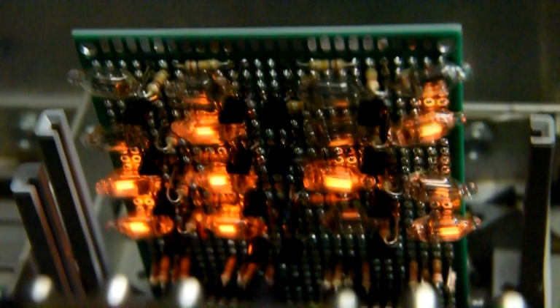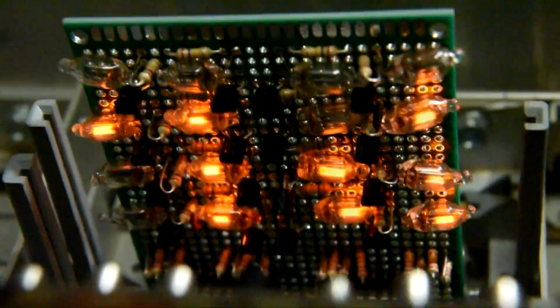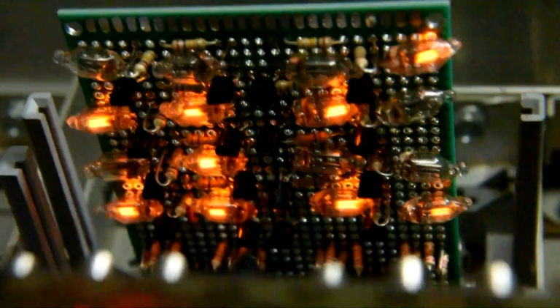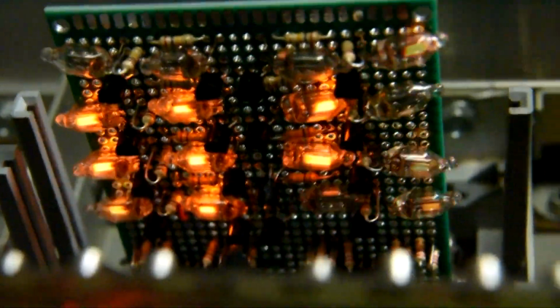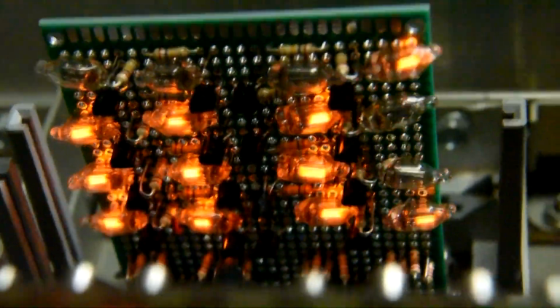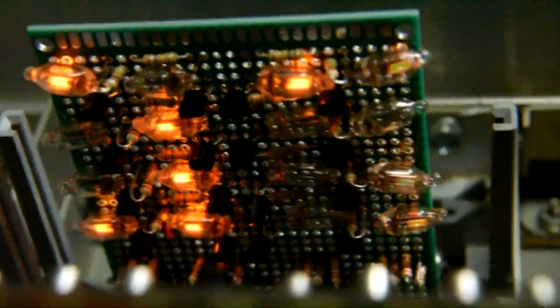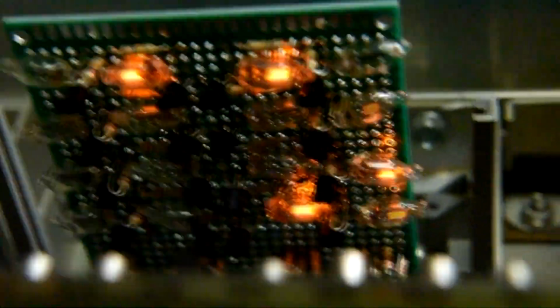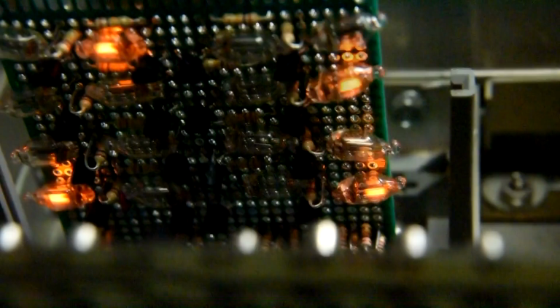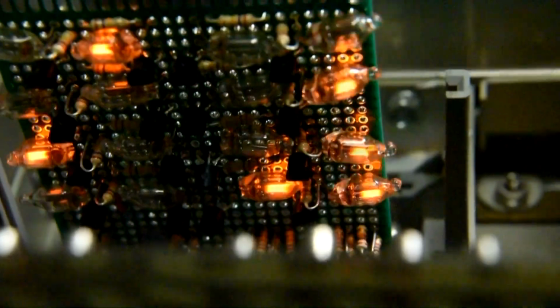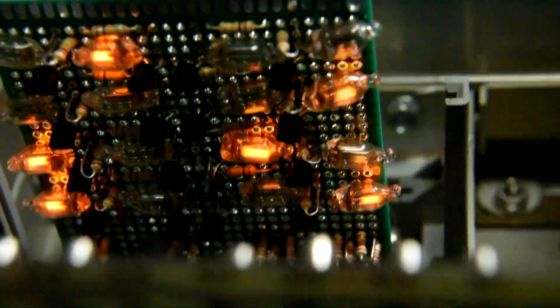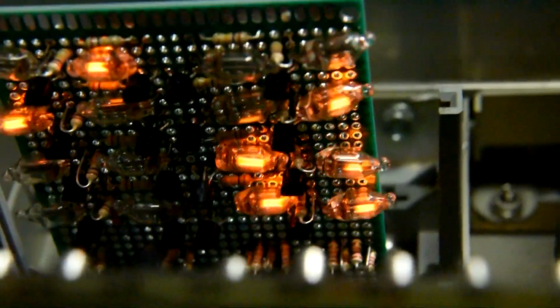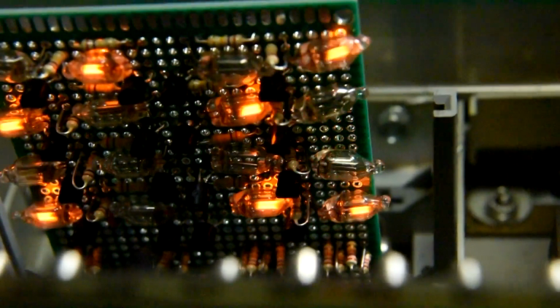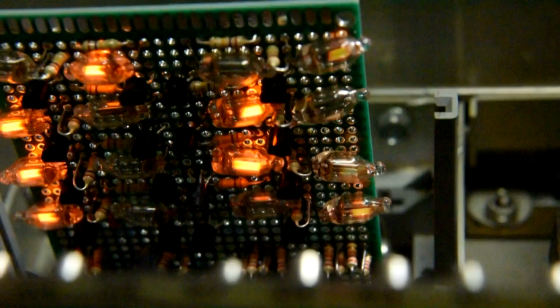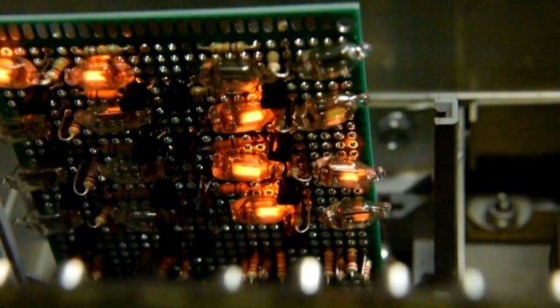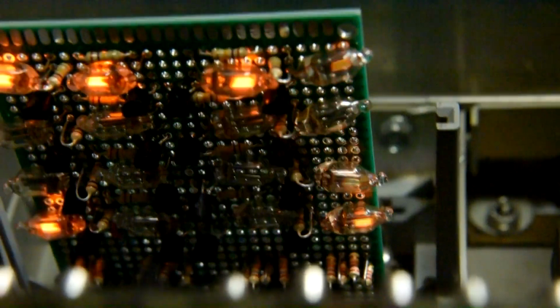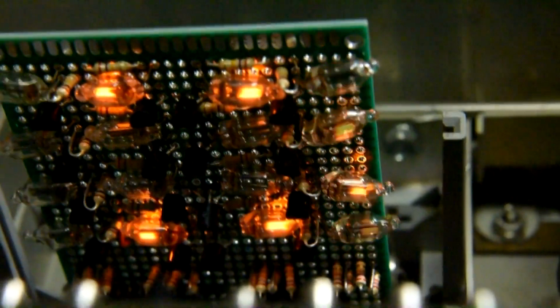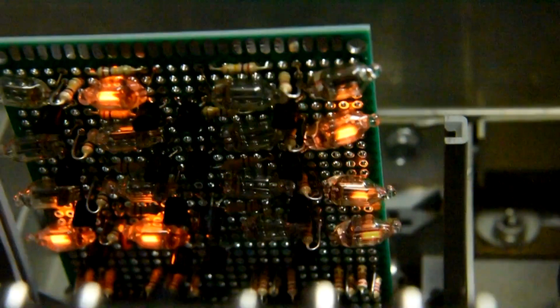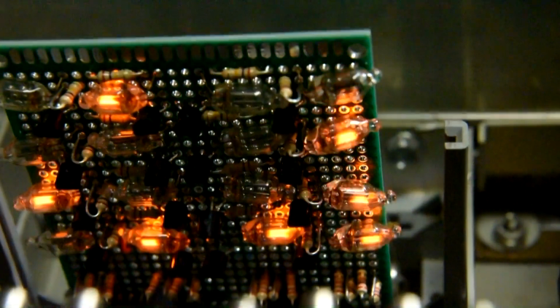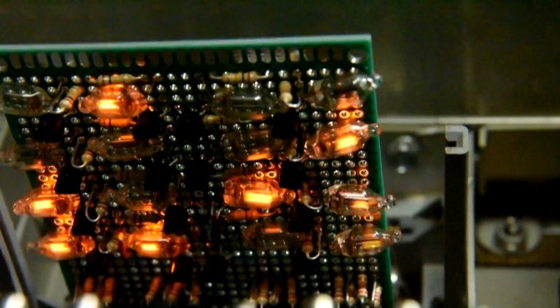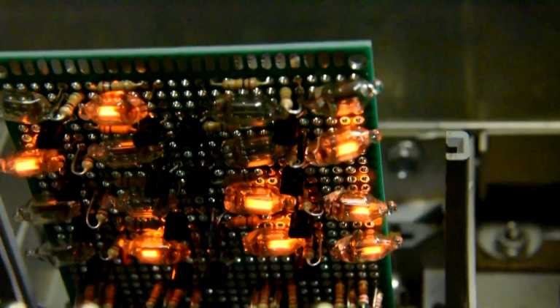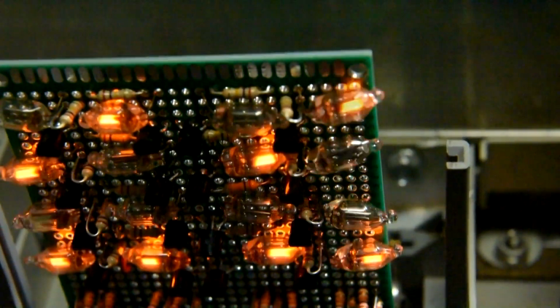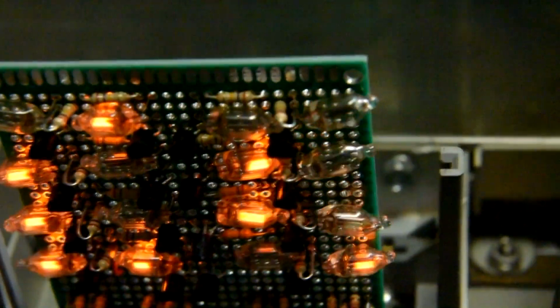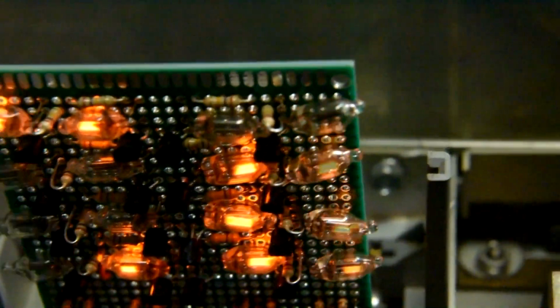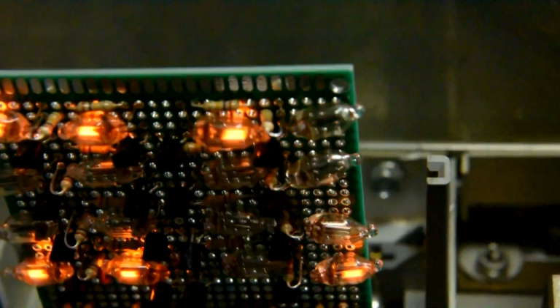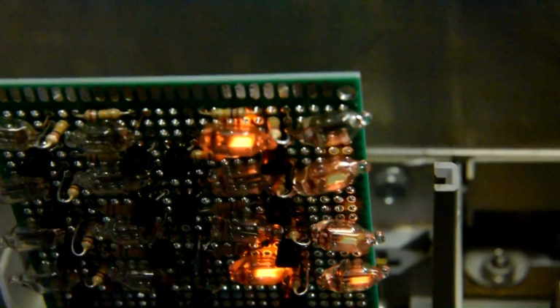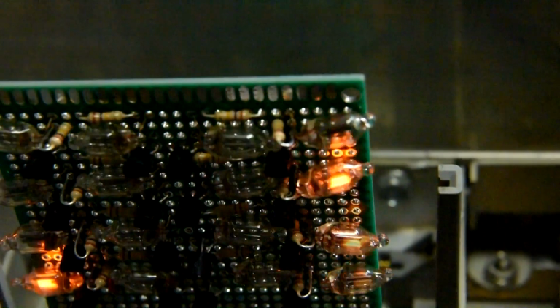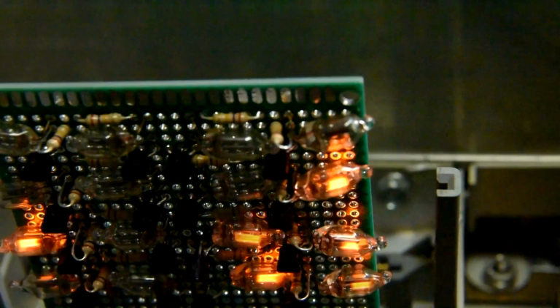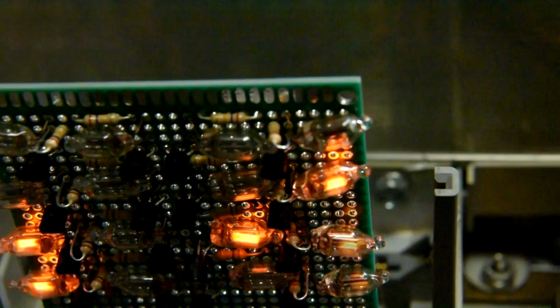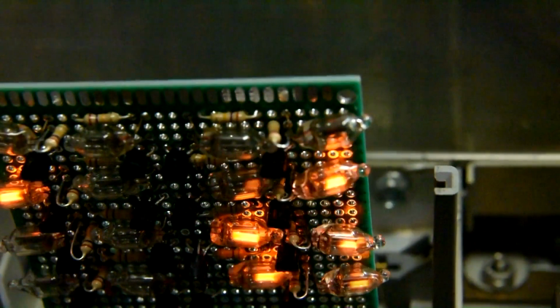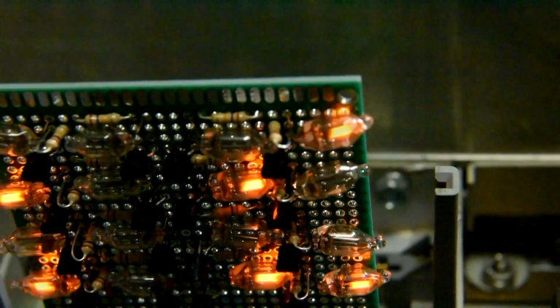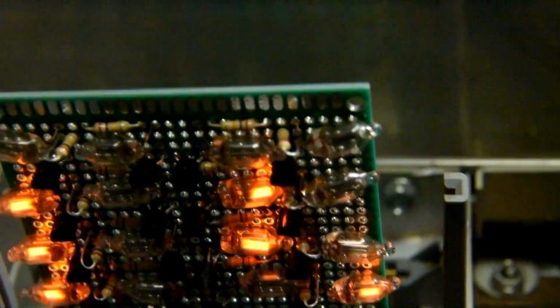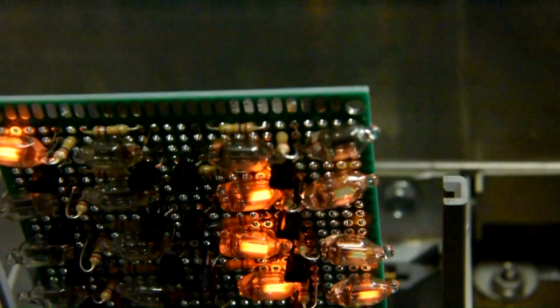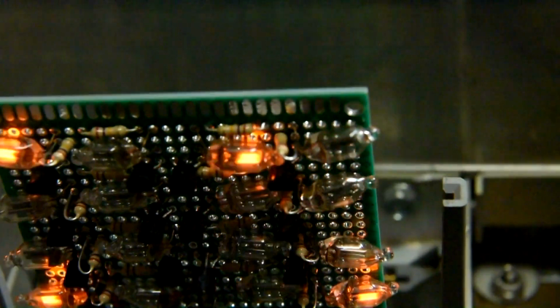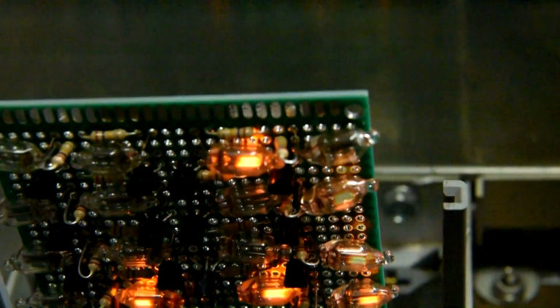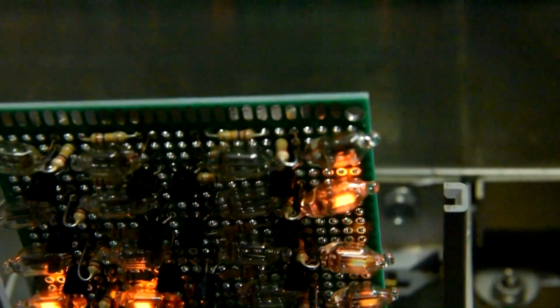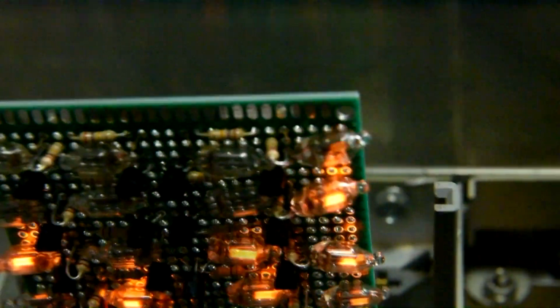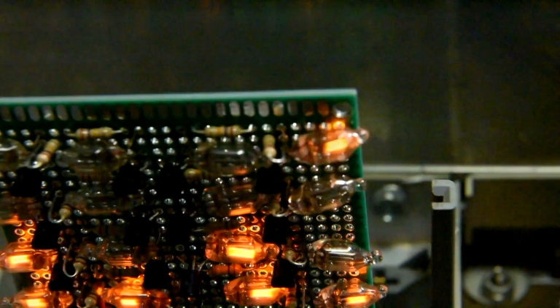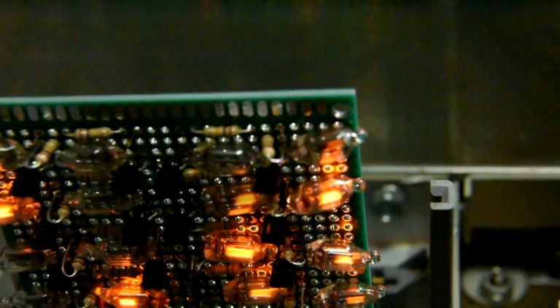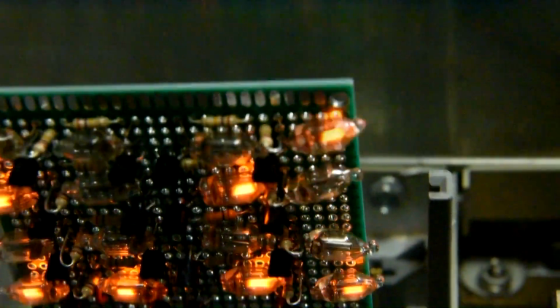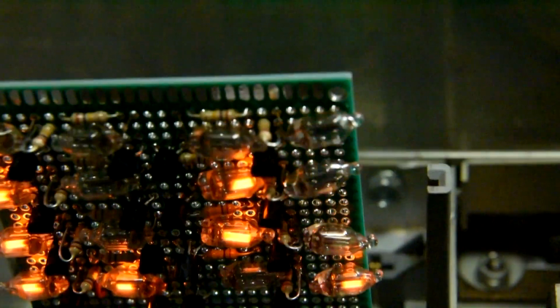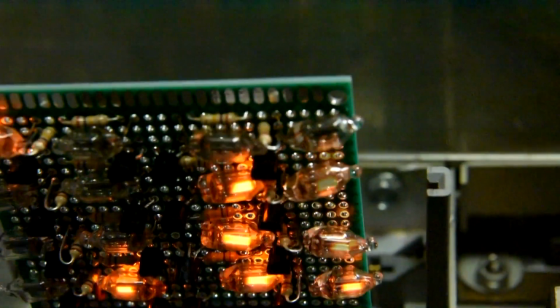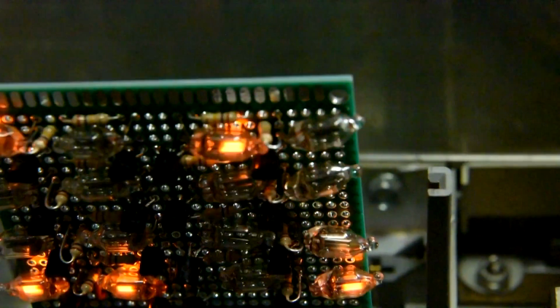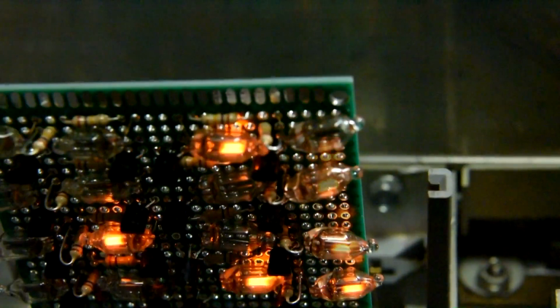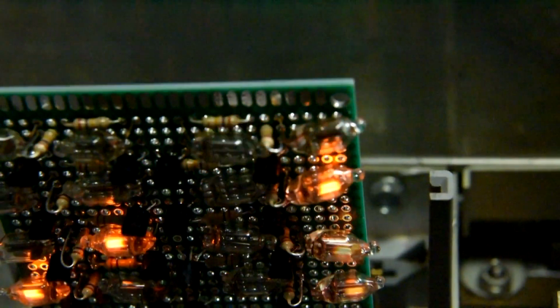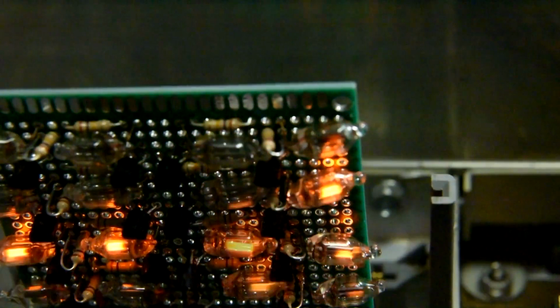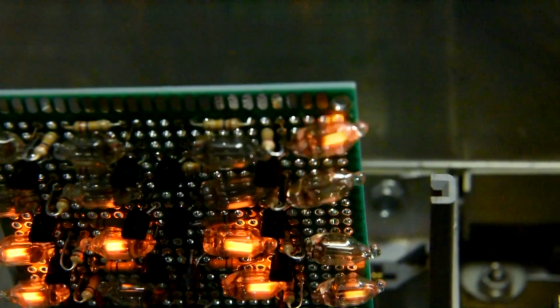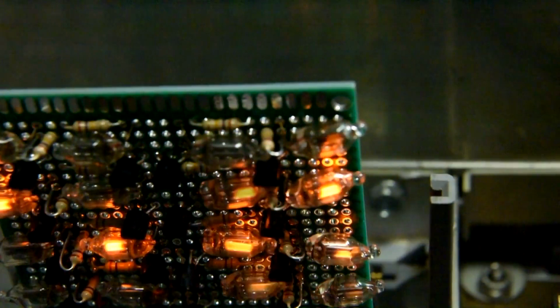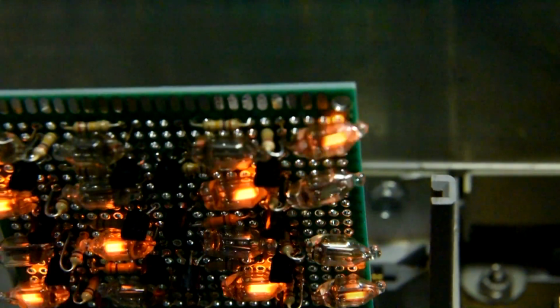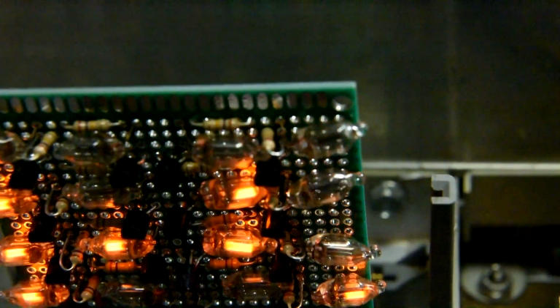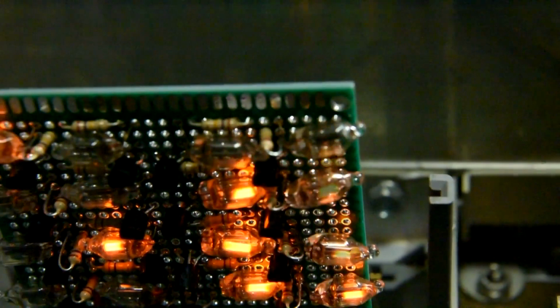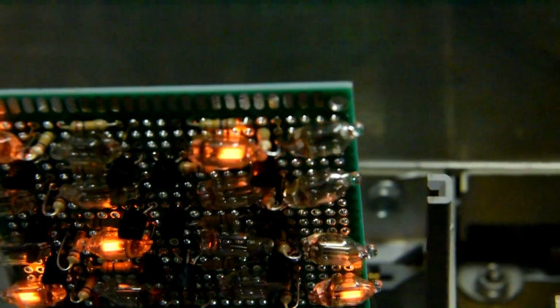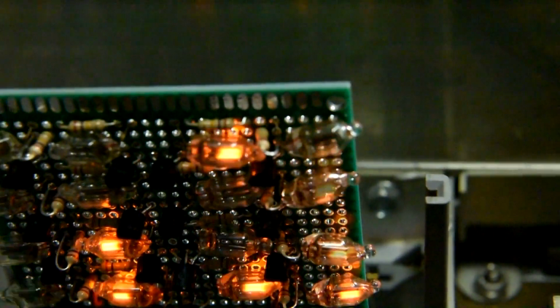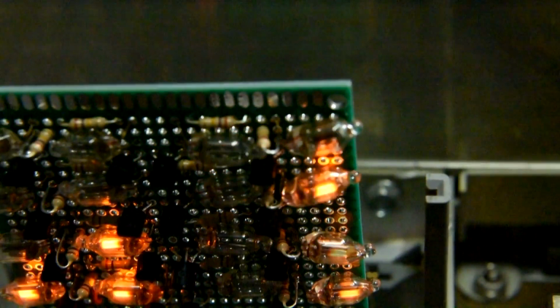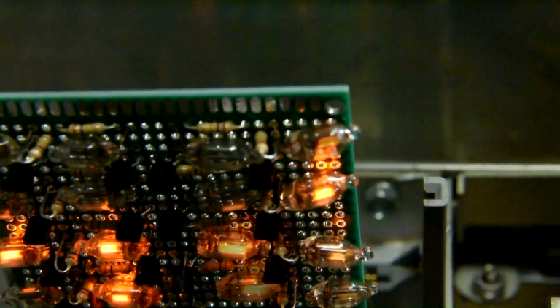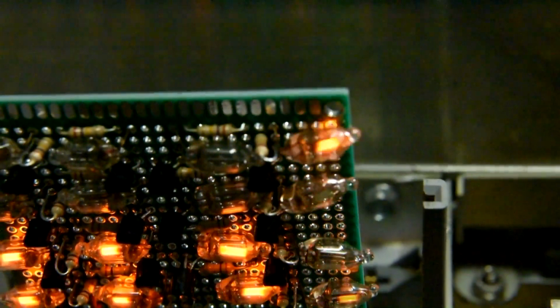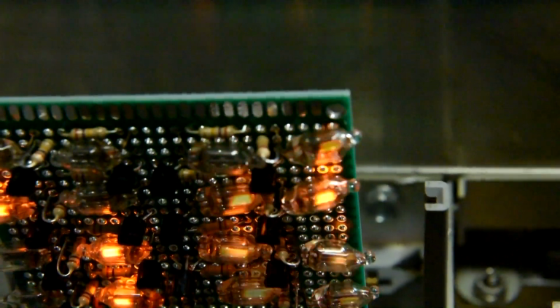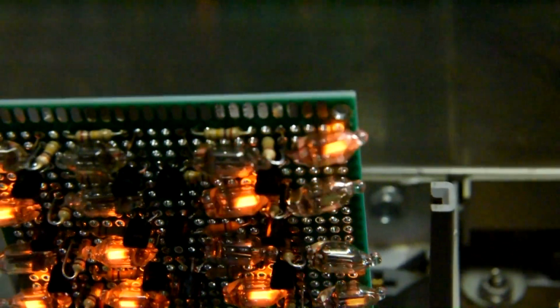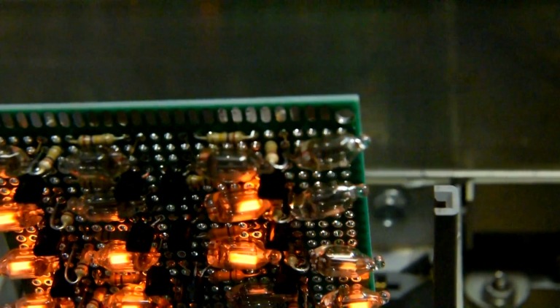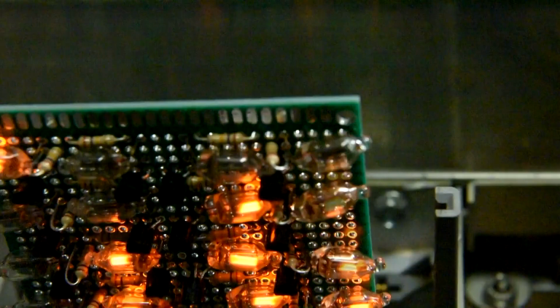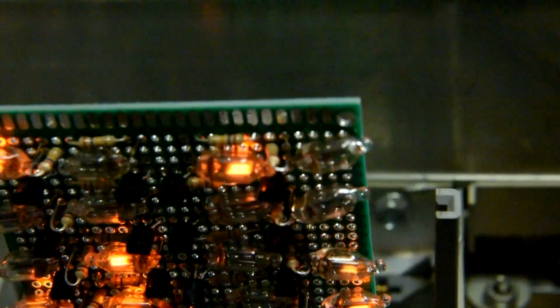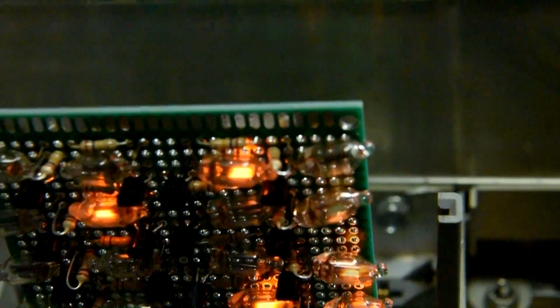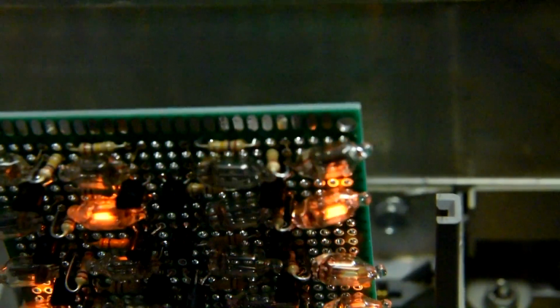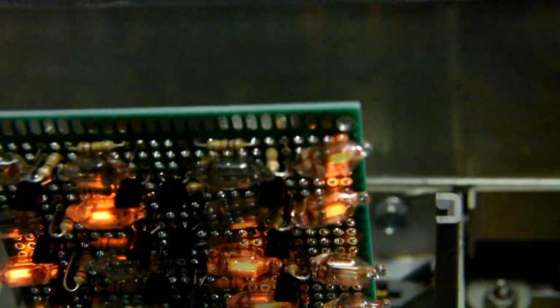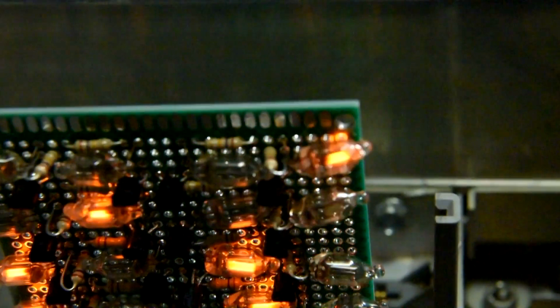And just for a bit of fun I made up another board driving neon lamps in binary code, just to make it look pretty.